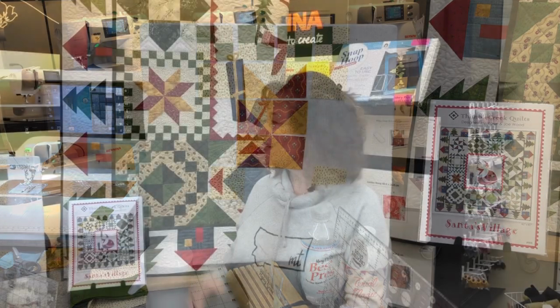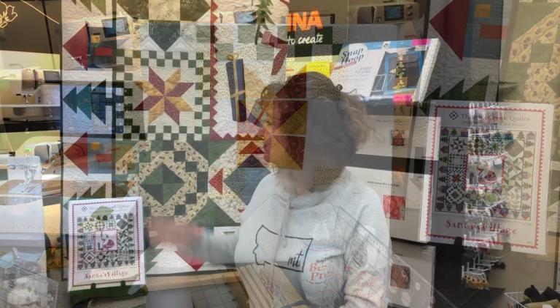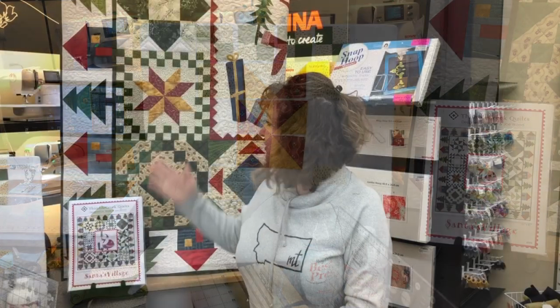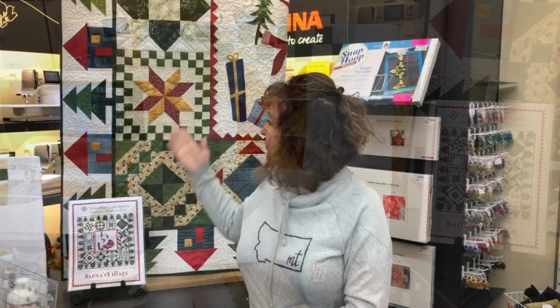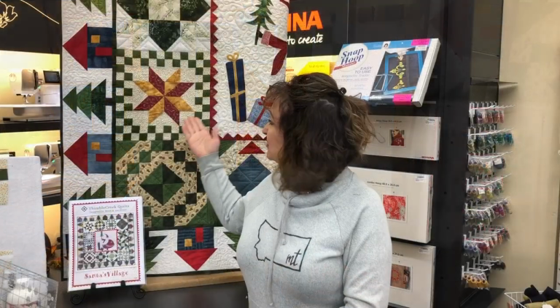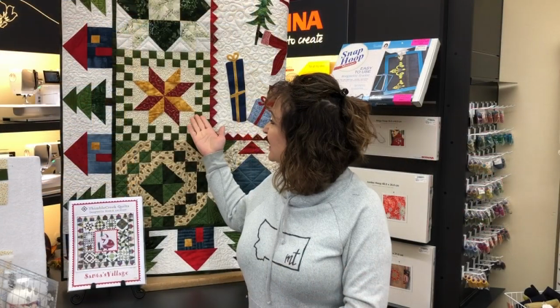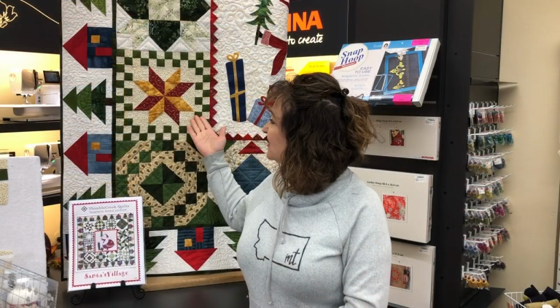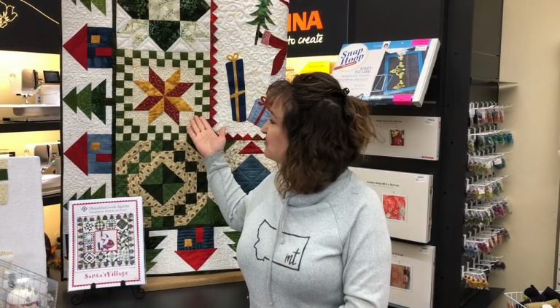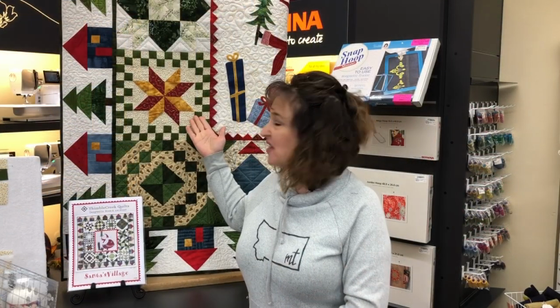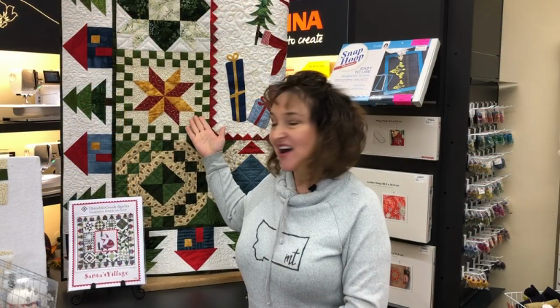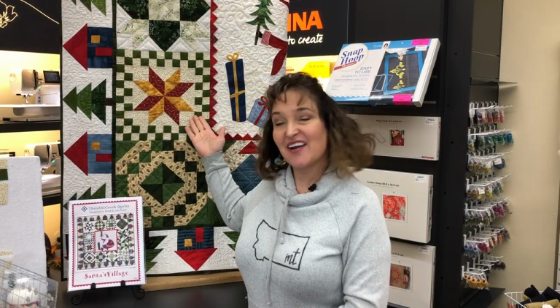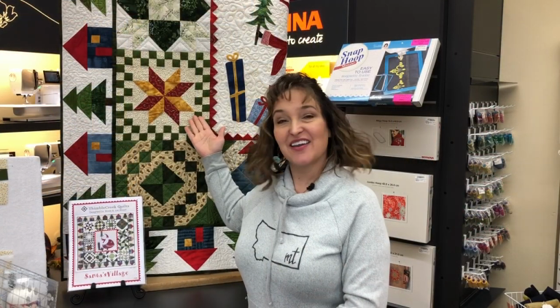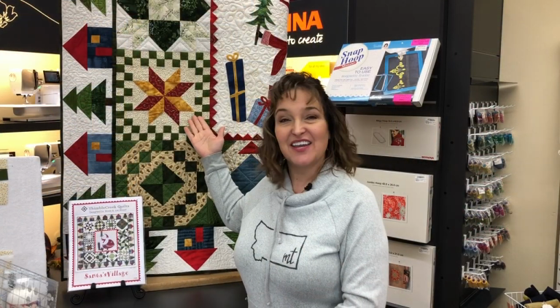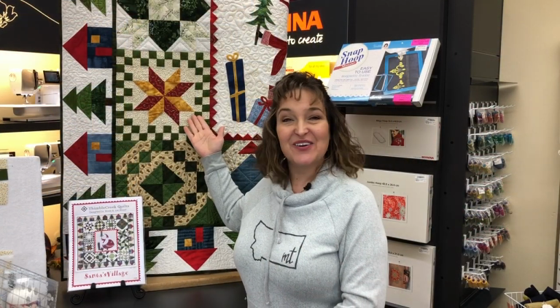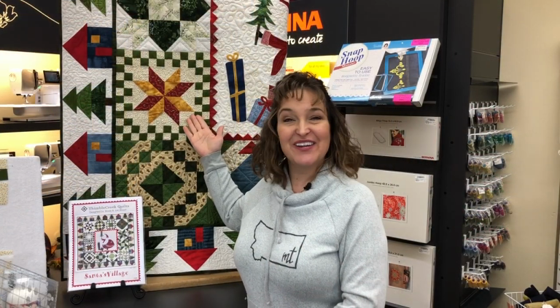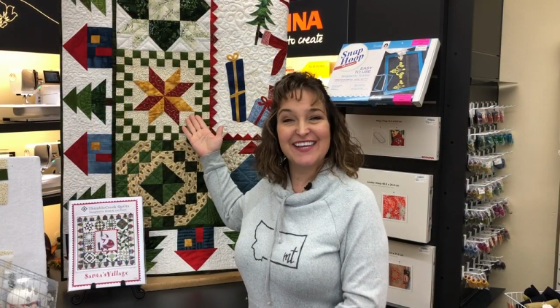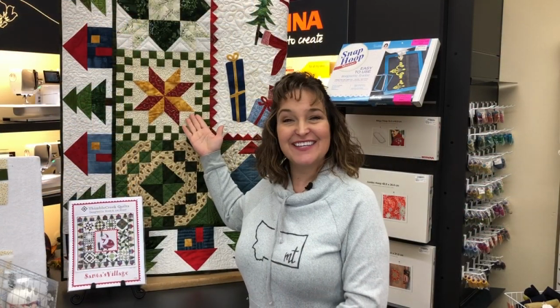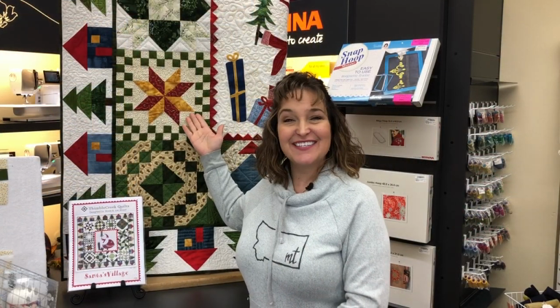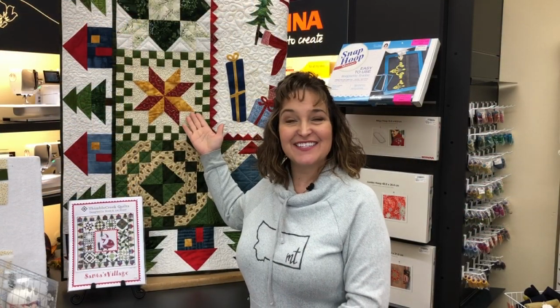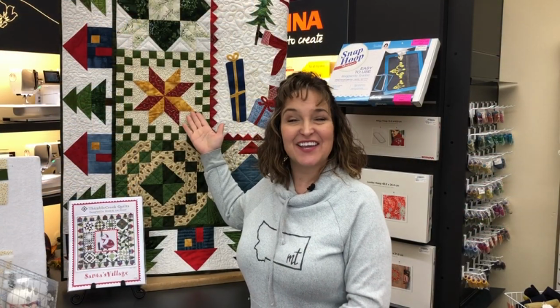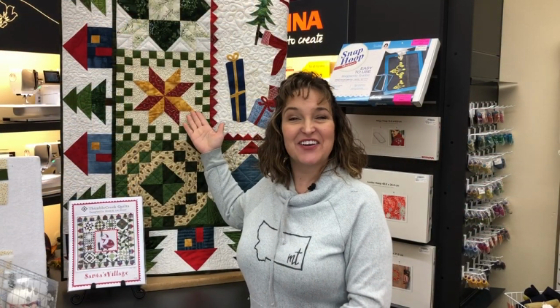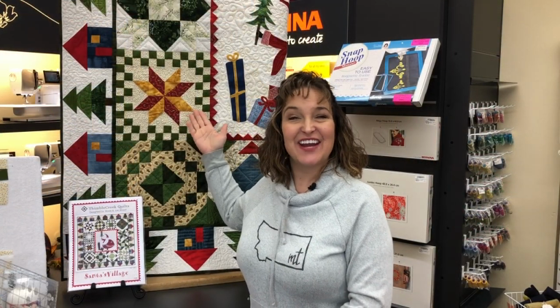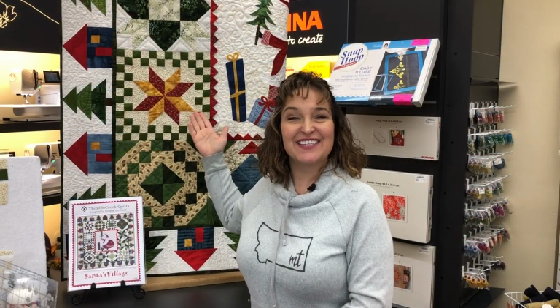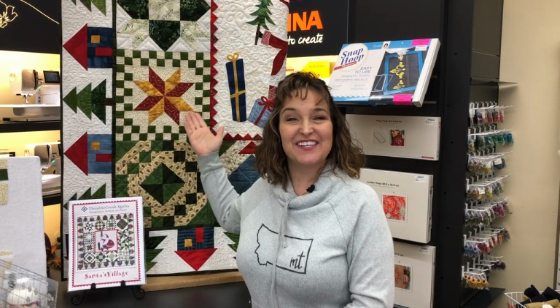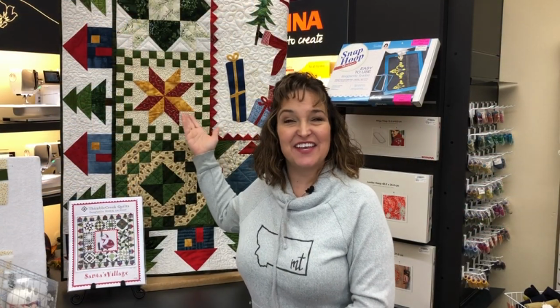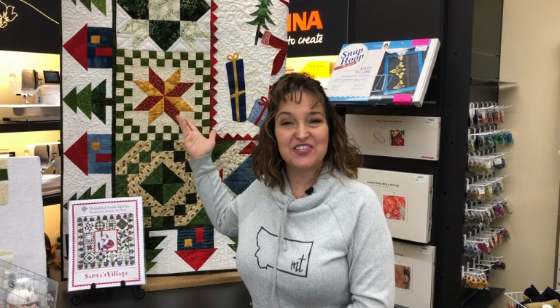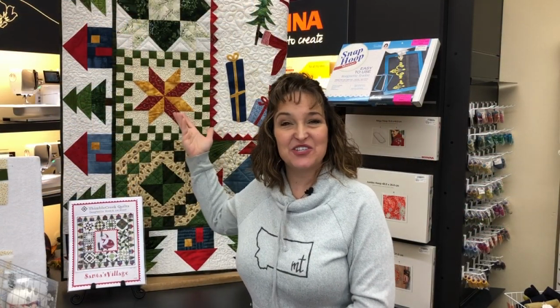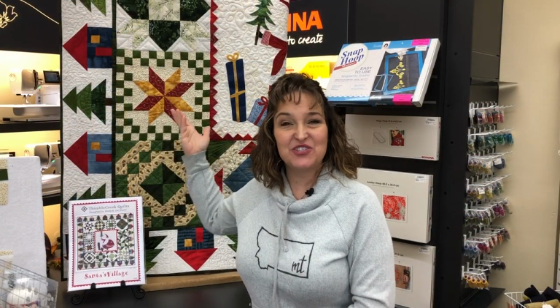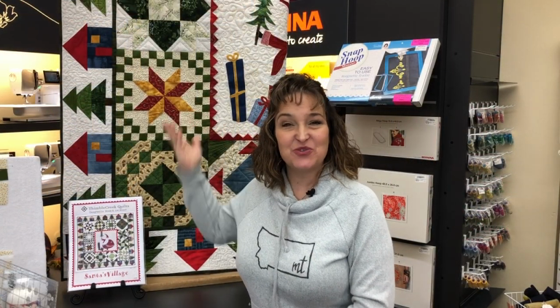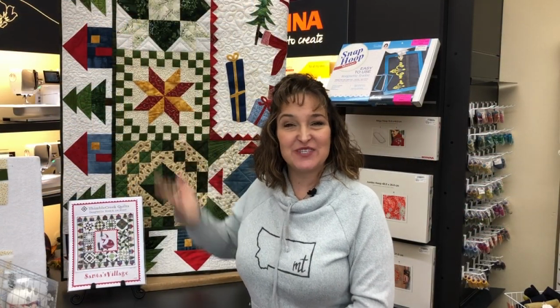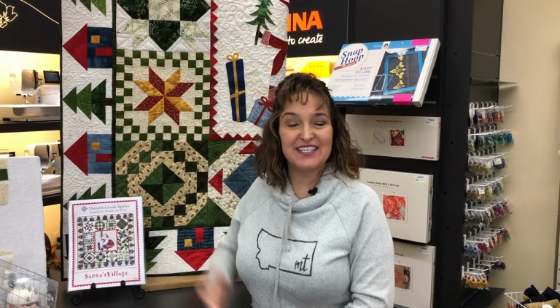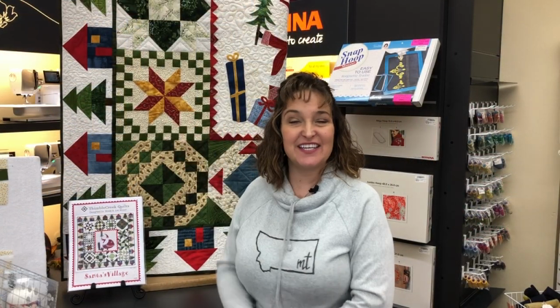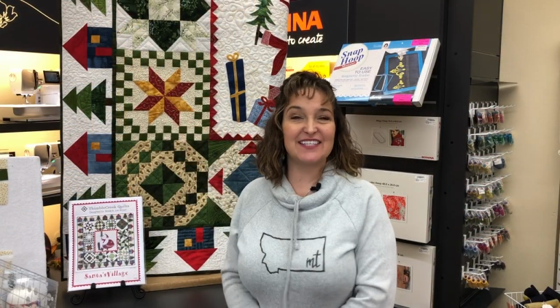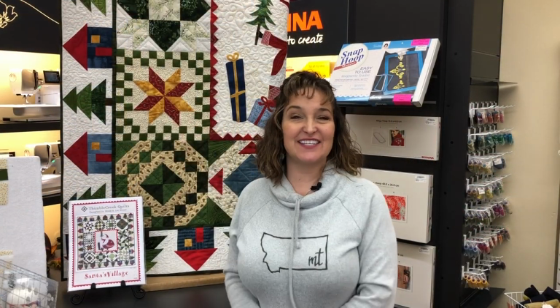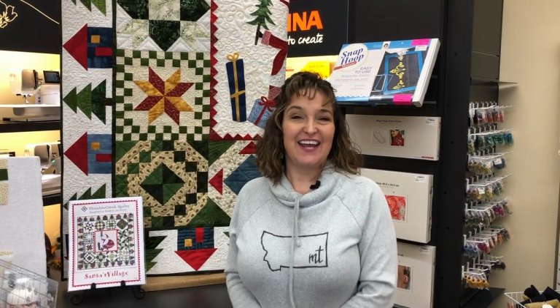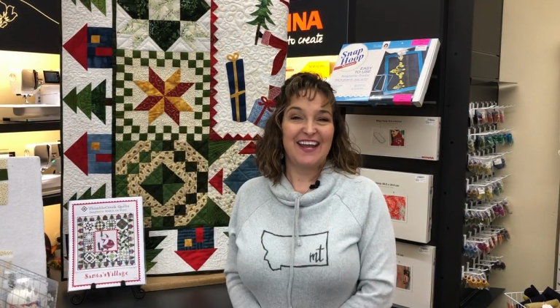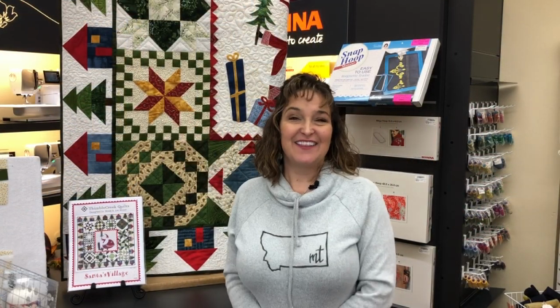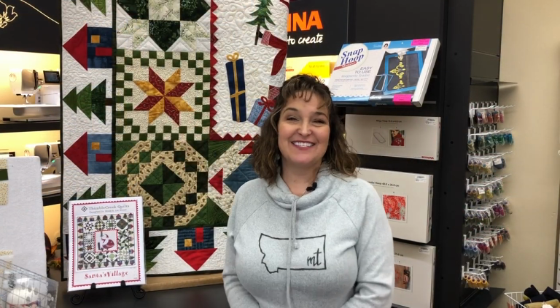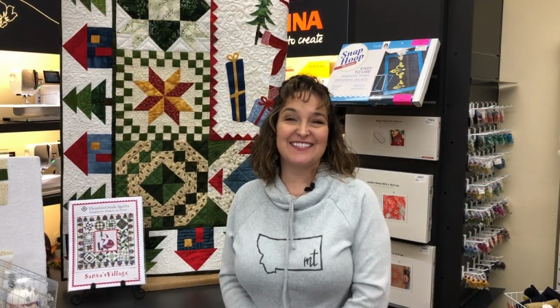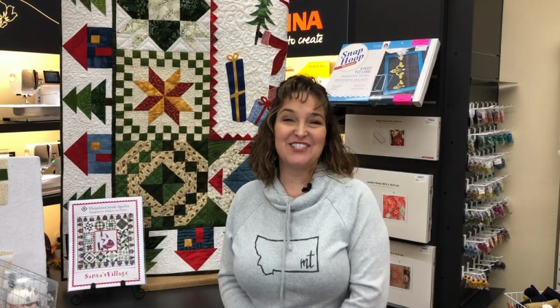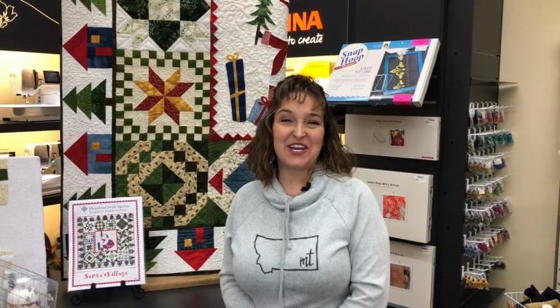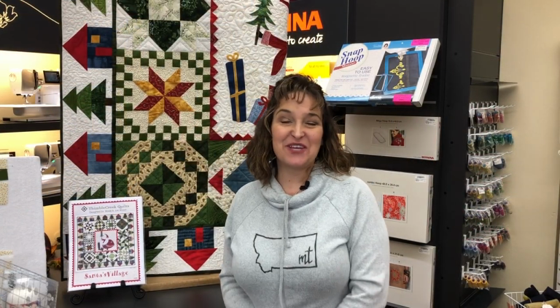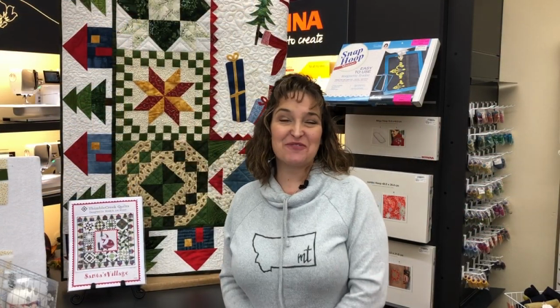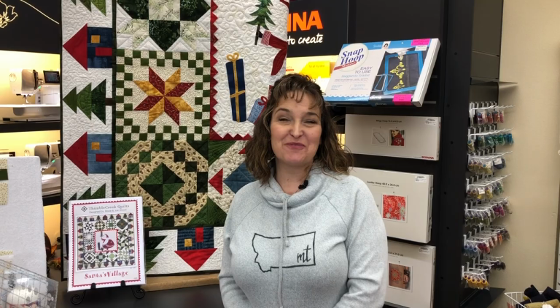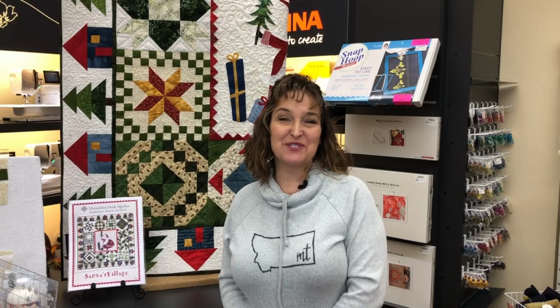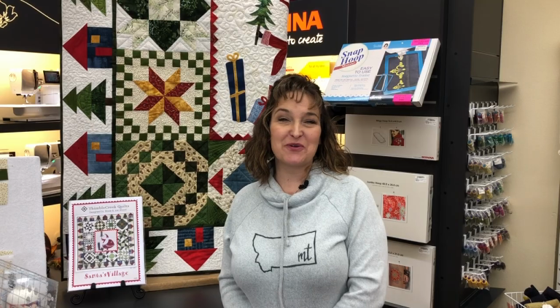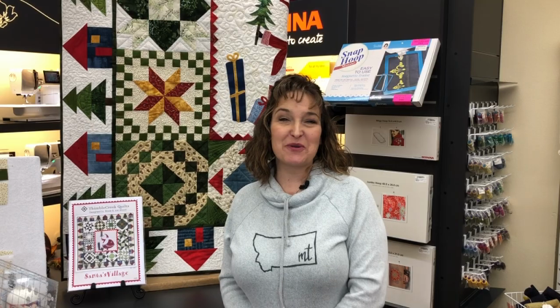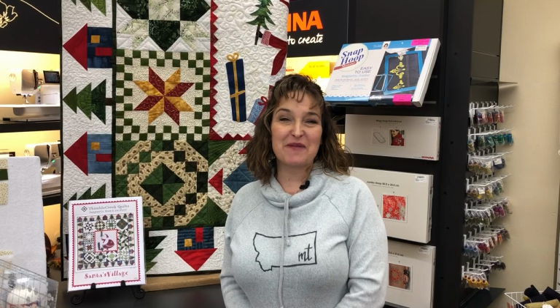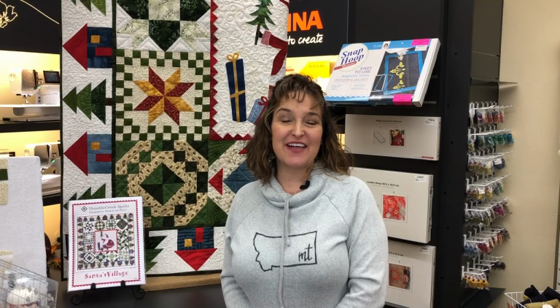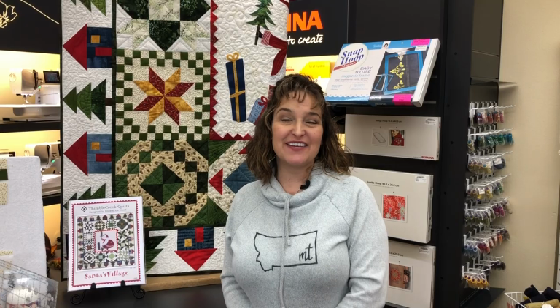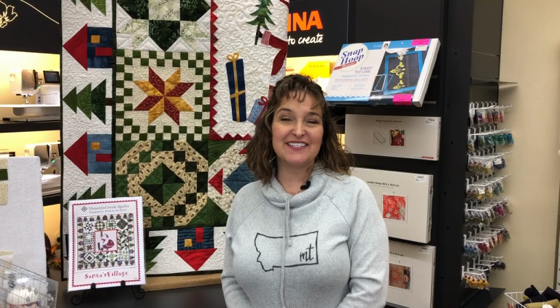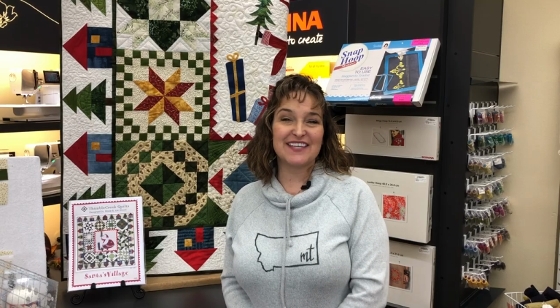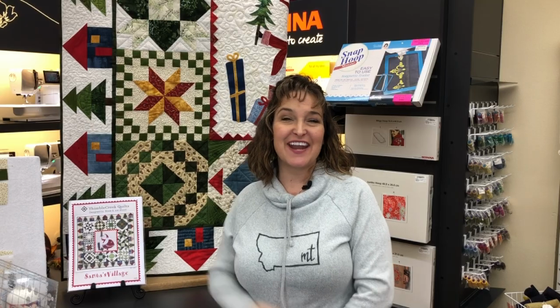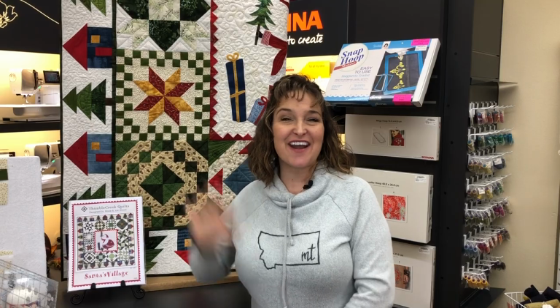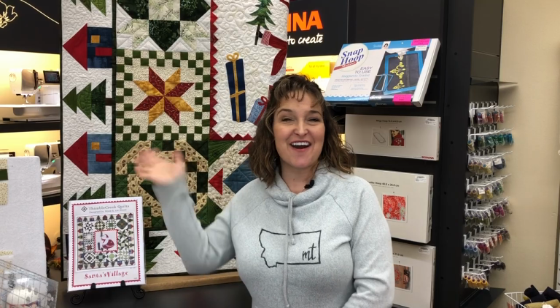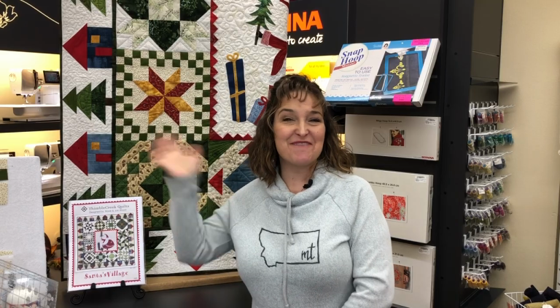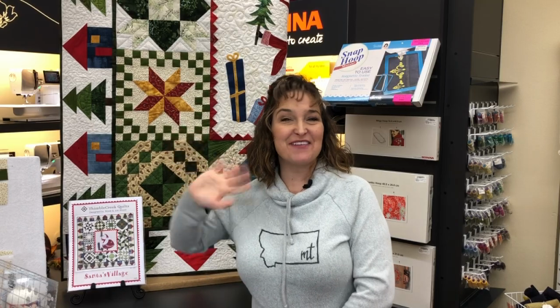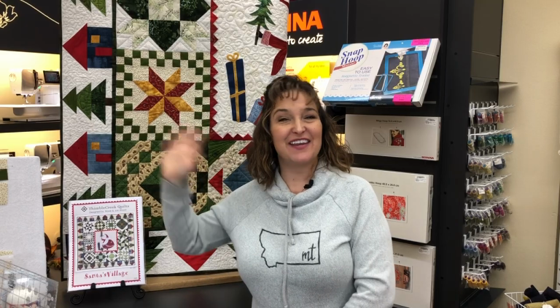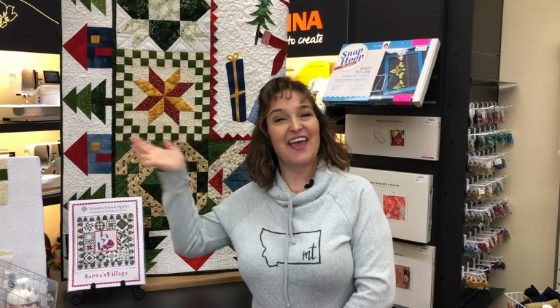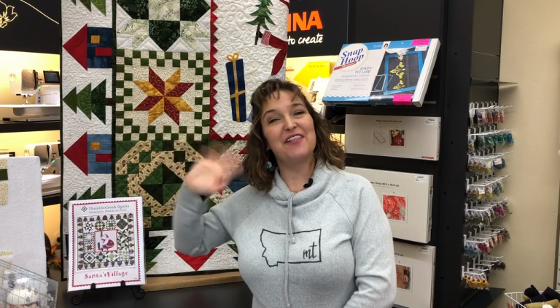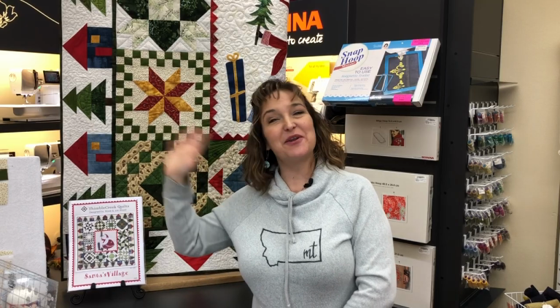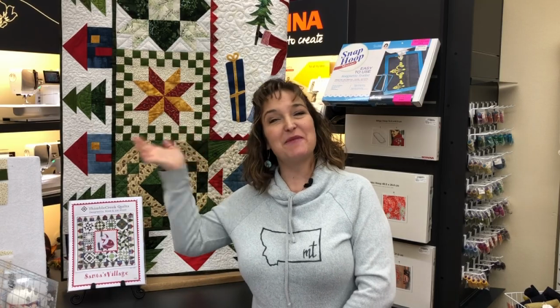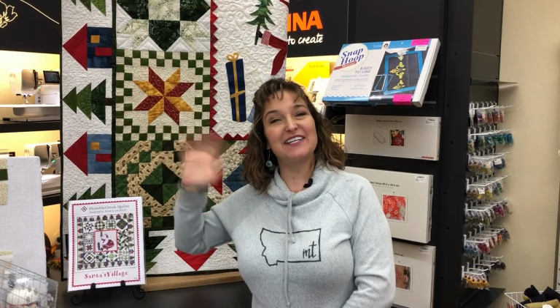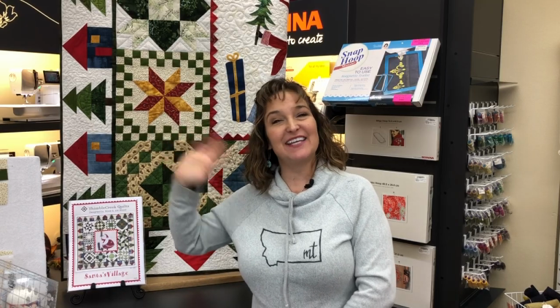You have your completed block — here it is. Congratulations, you did it! This is Jenny from the Sewing Palace signing off in Helena, Montana.